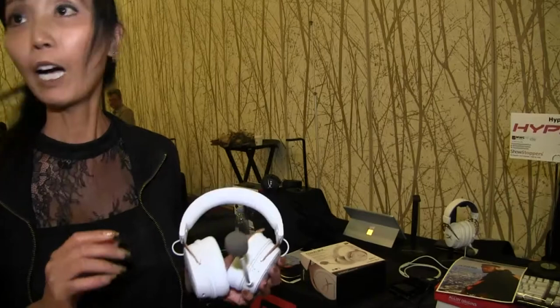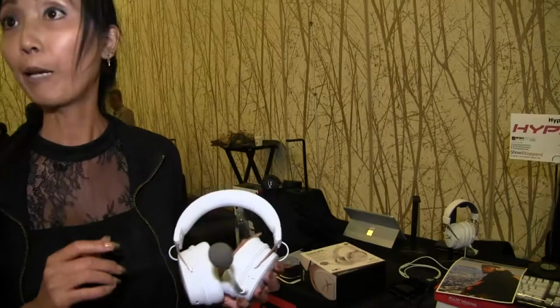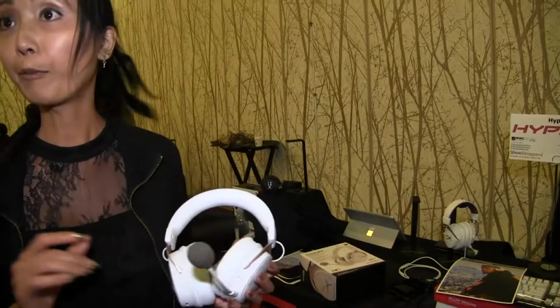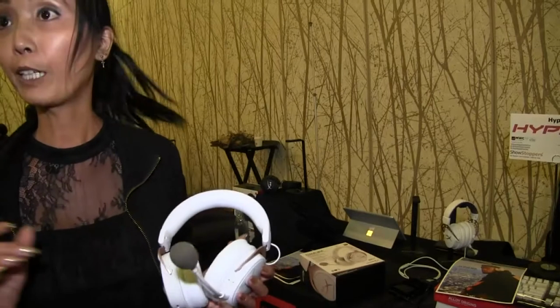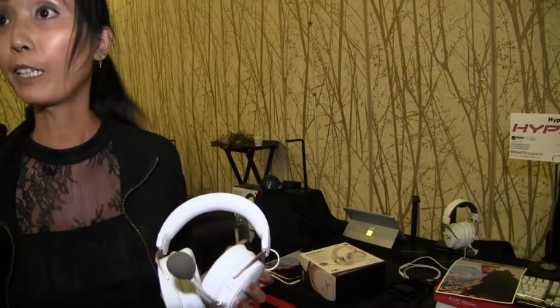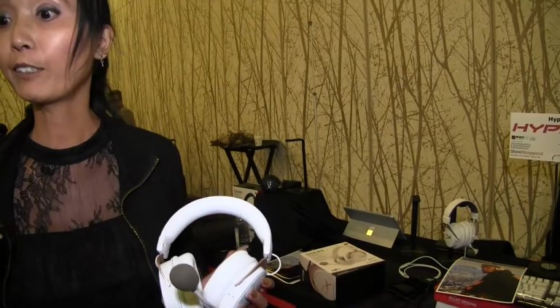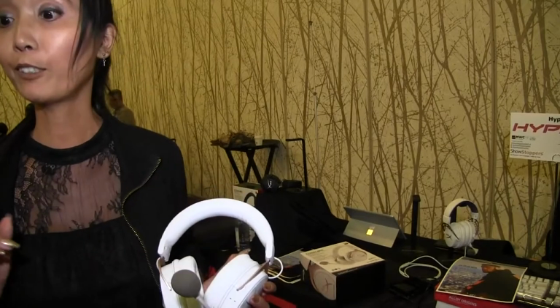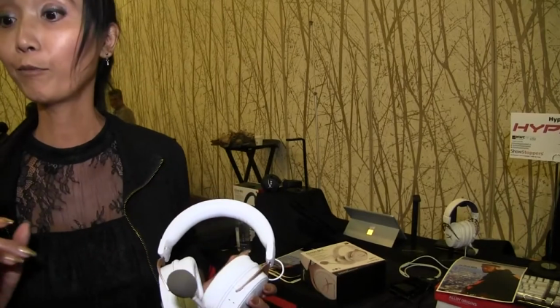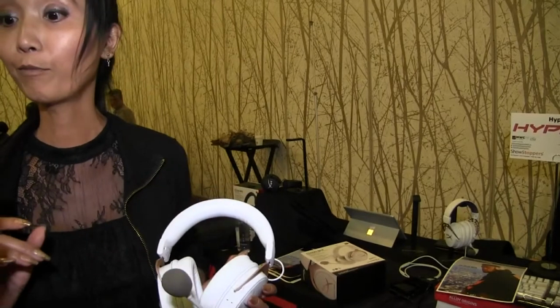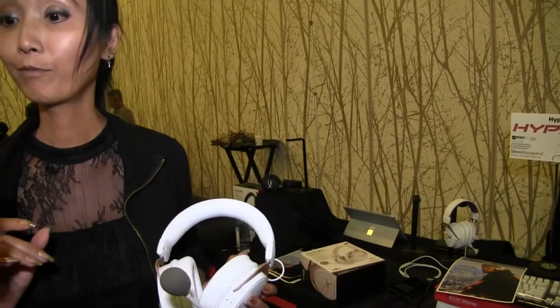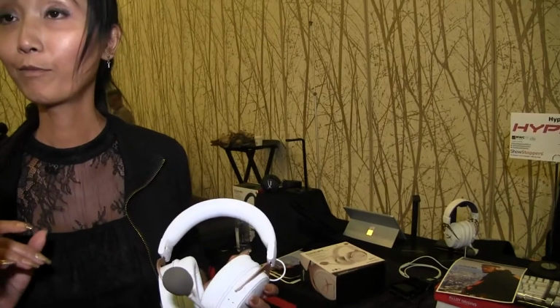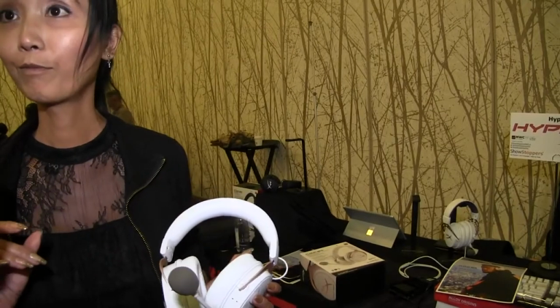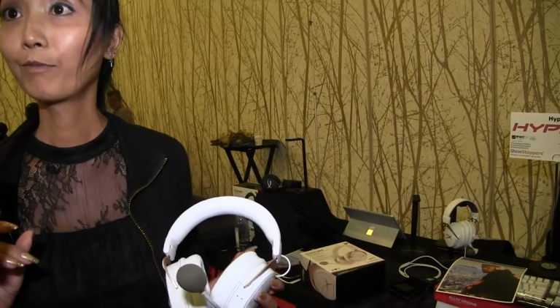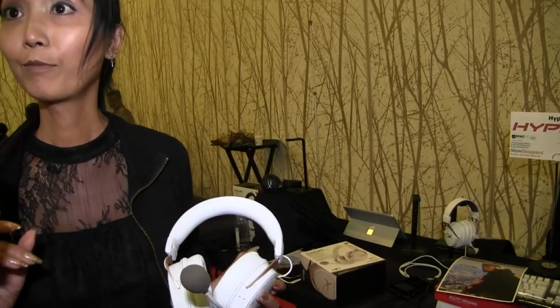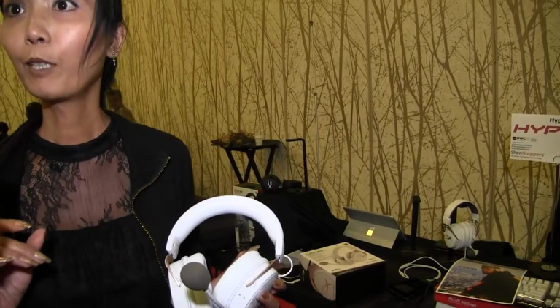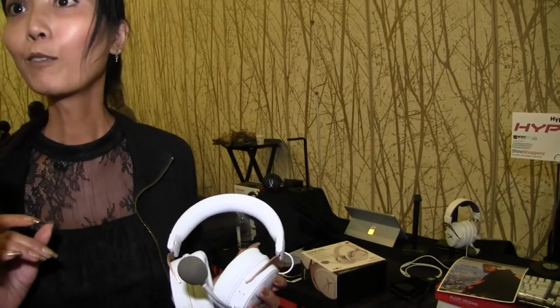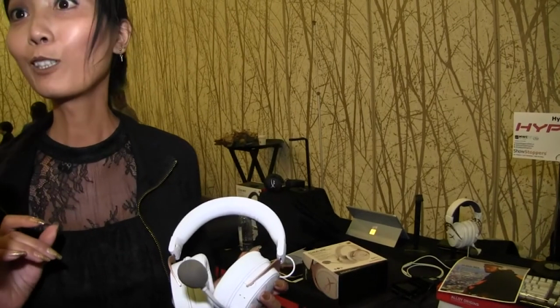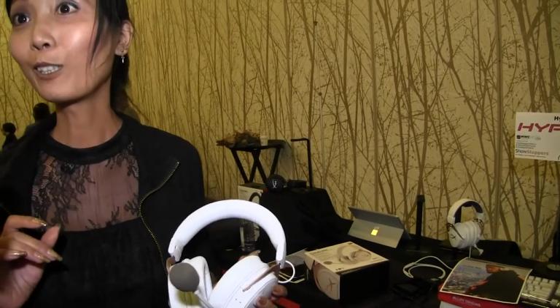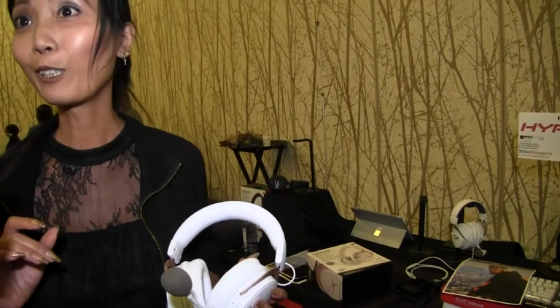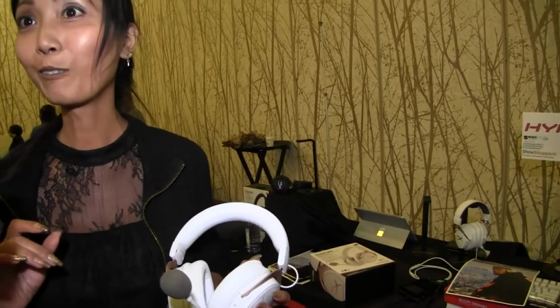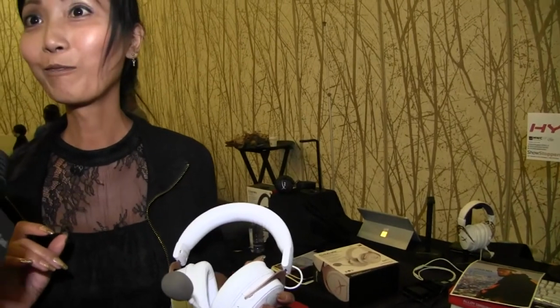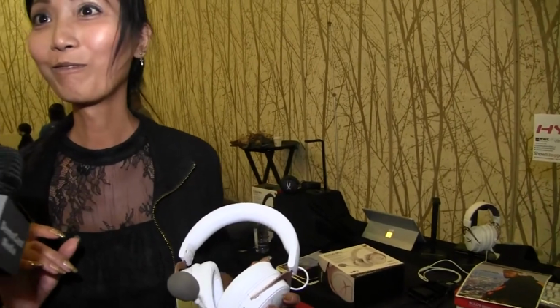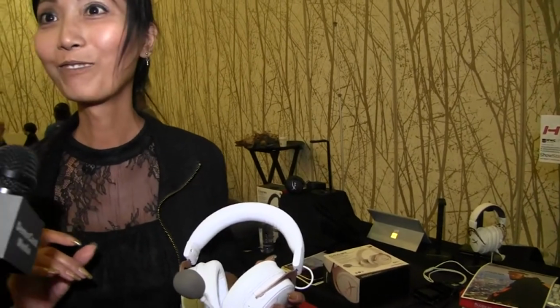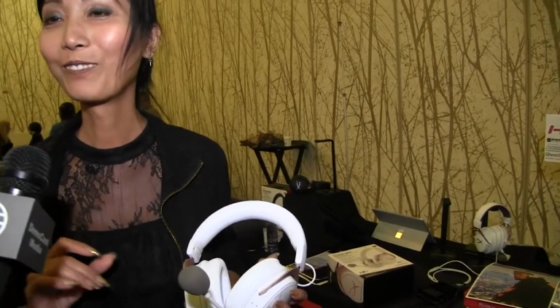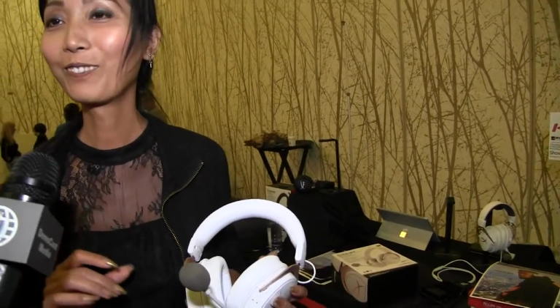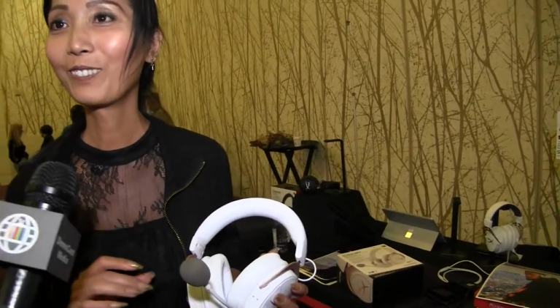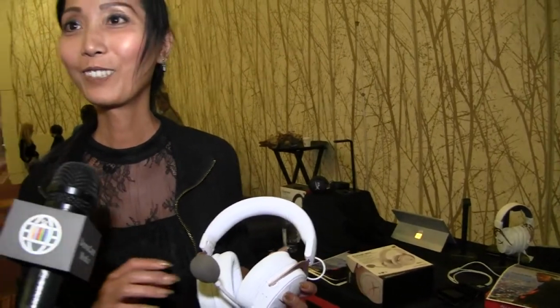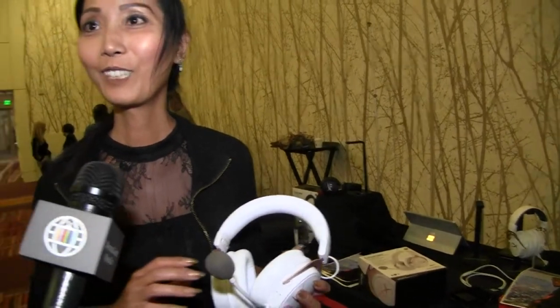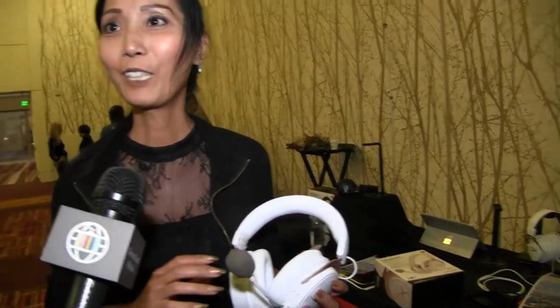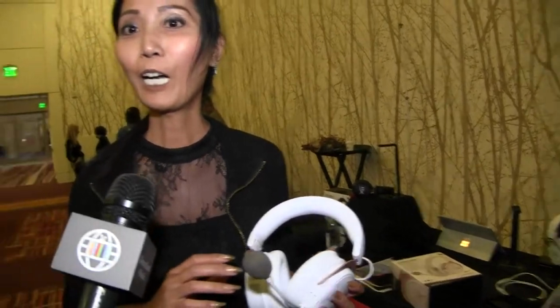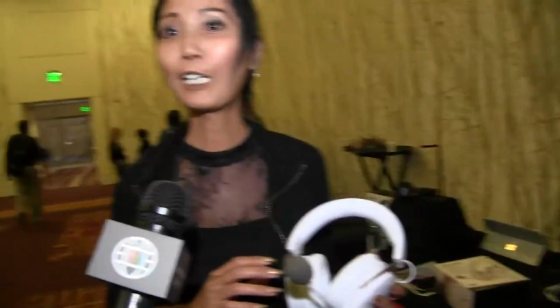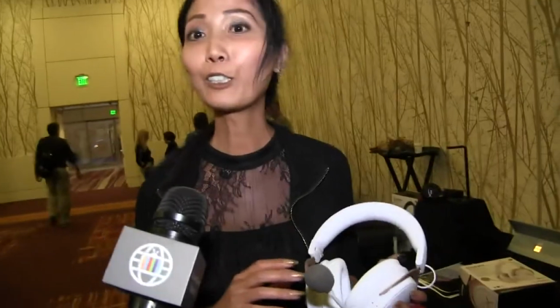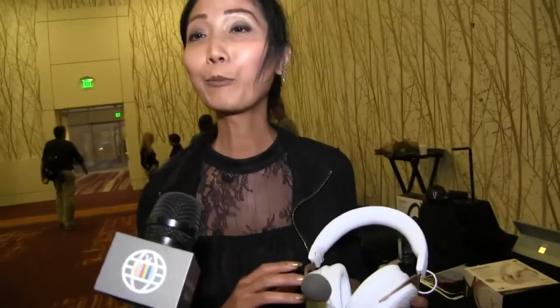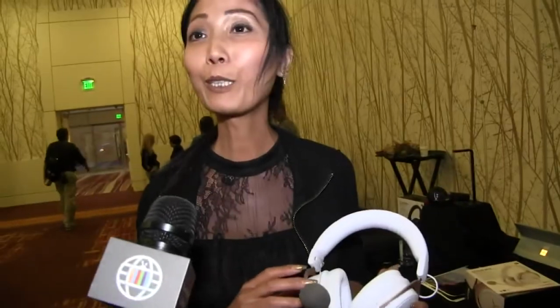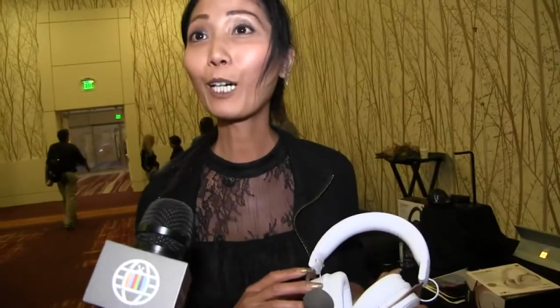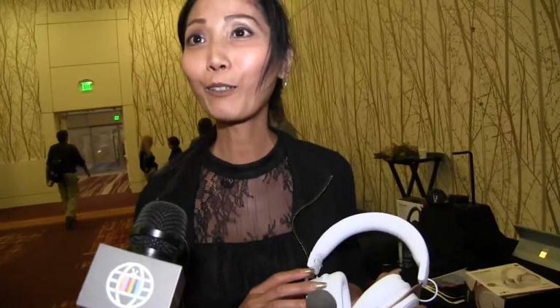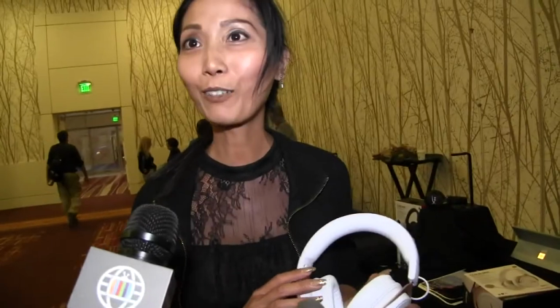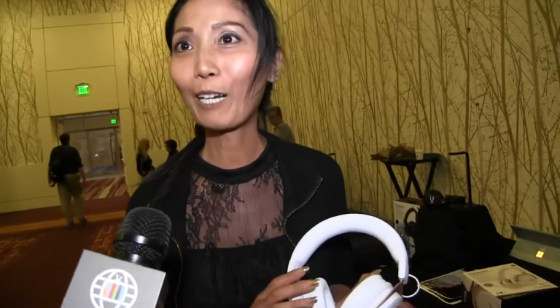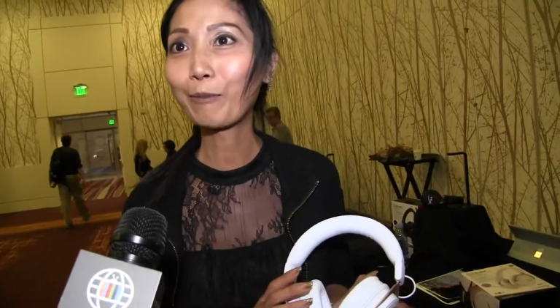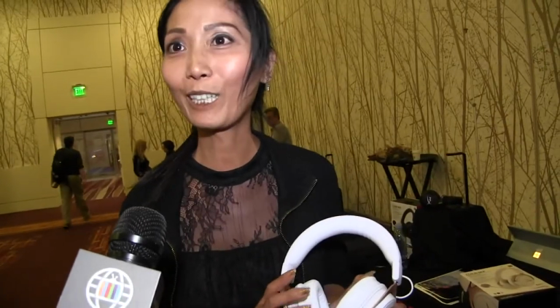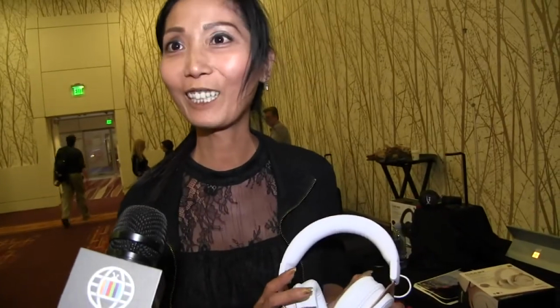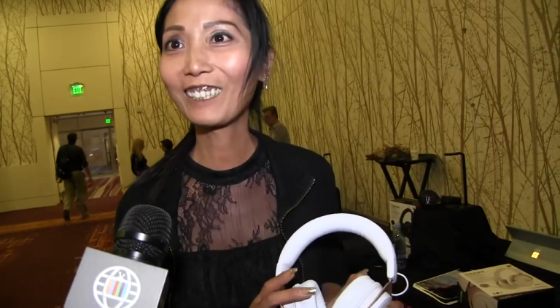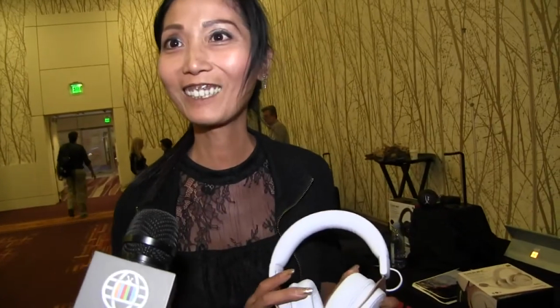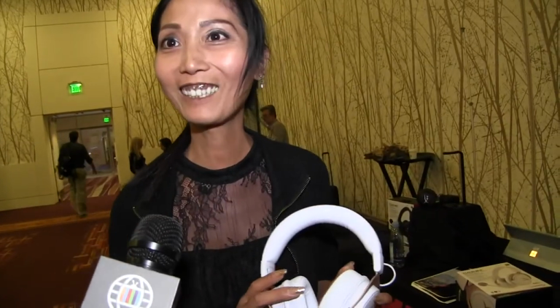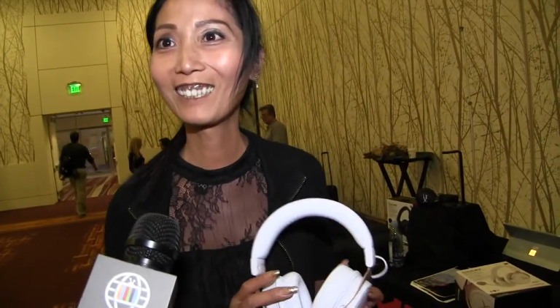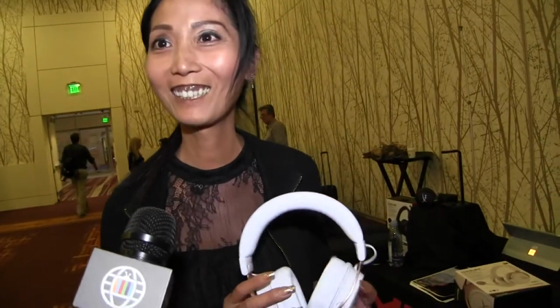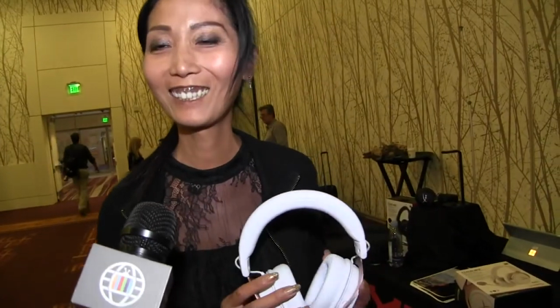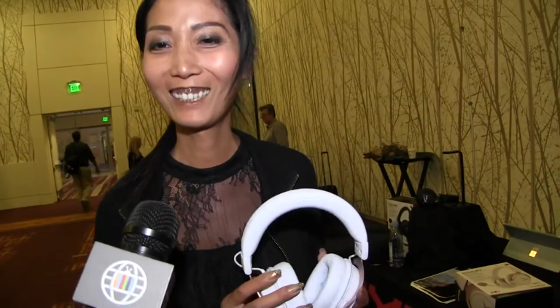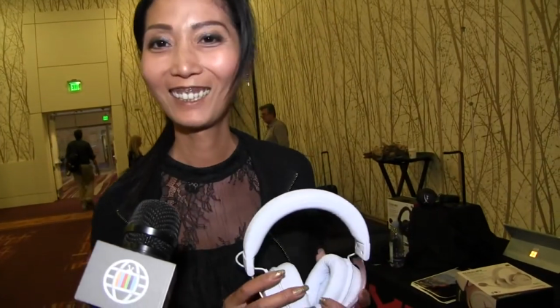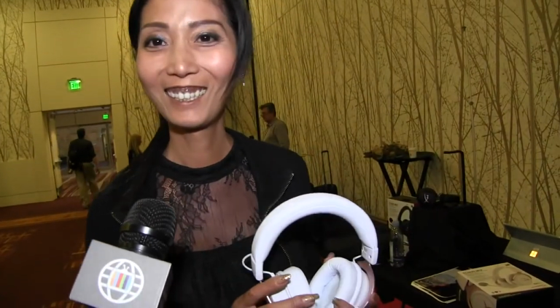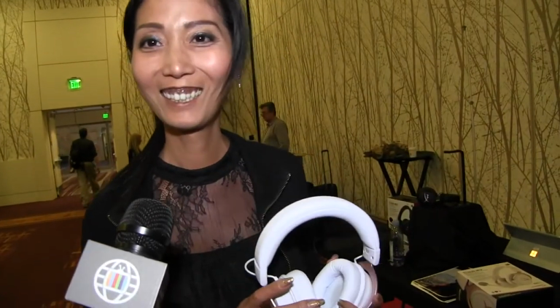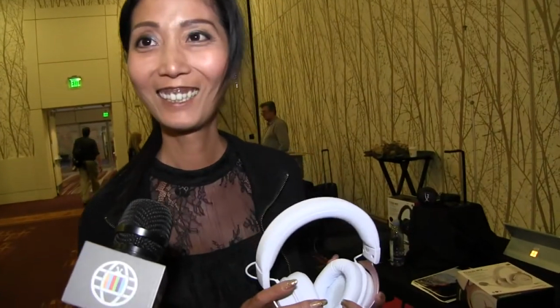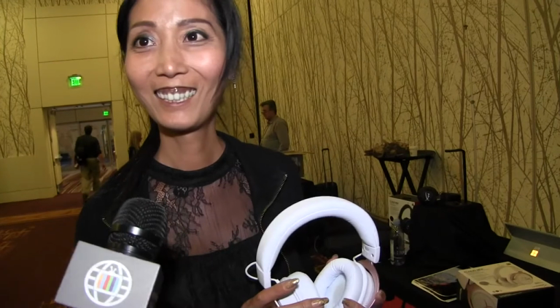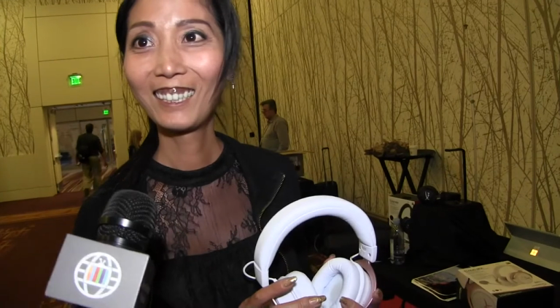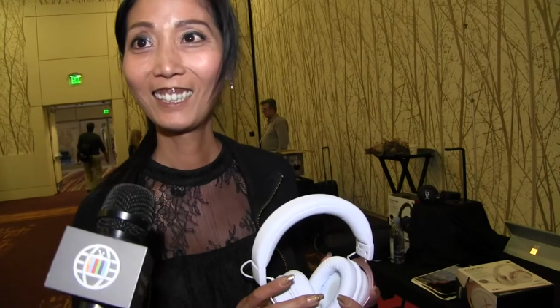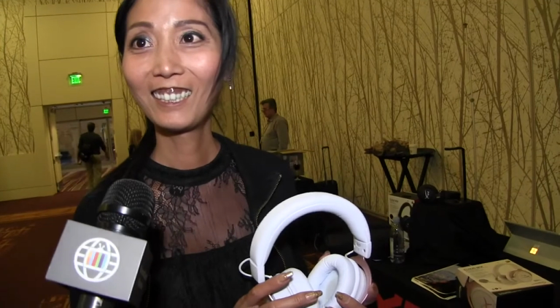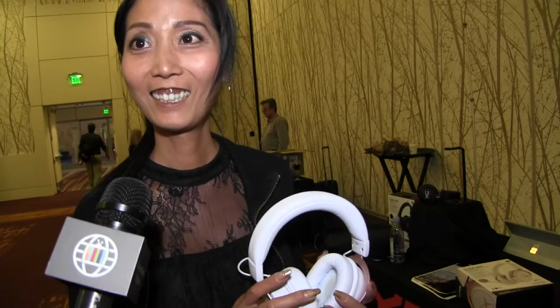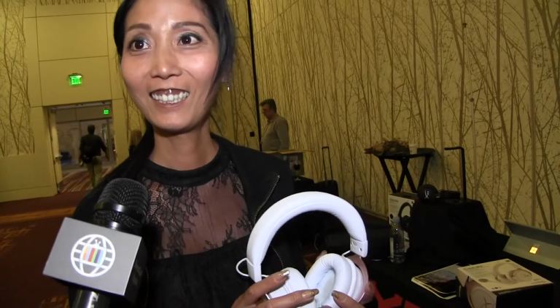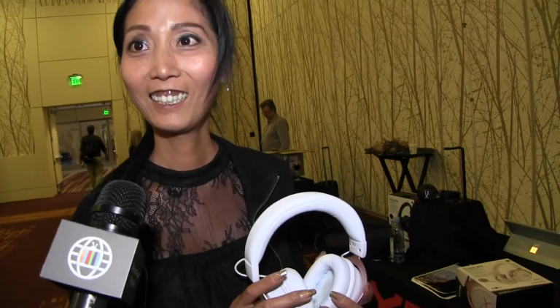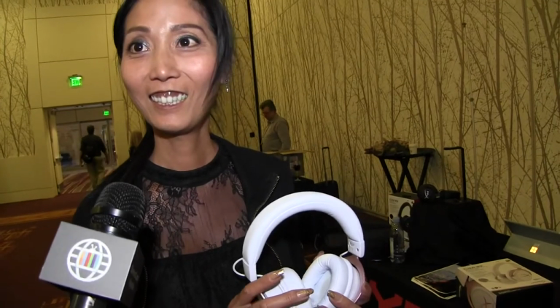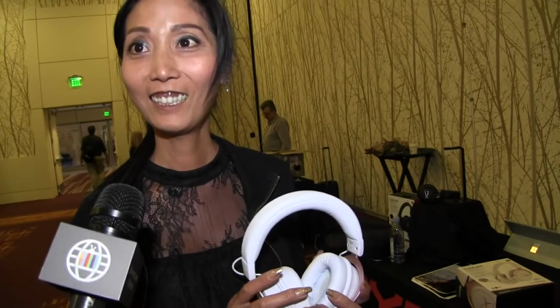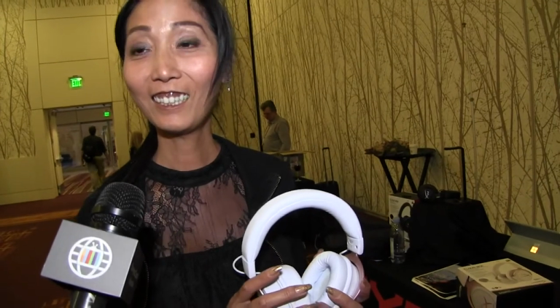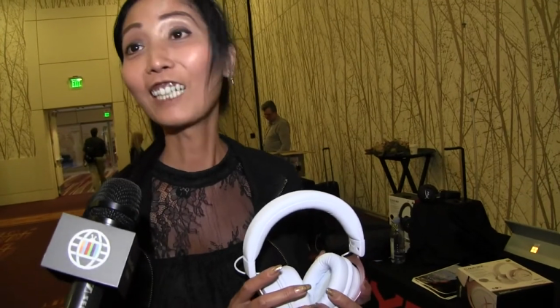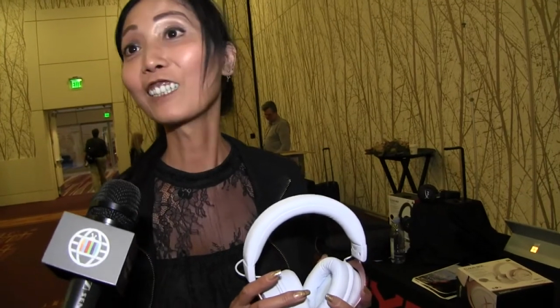HyperX. What's your name? Lulu. What's your title? I do PR for HyperX. Are you a member of the staff? Yes.